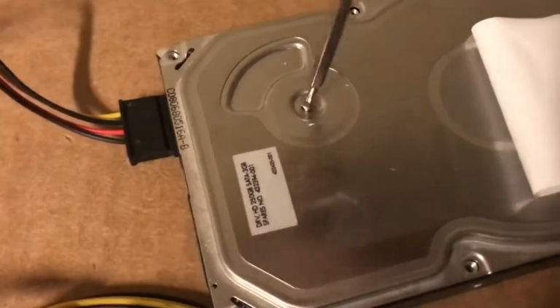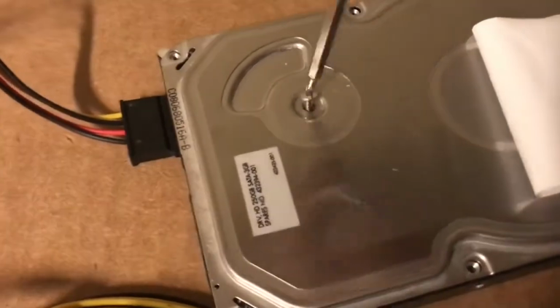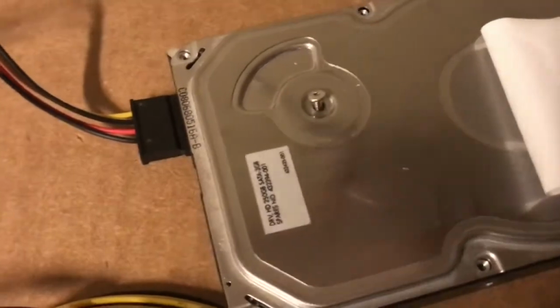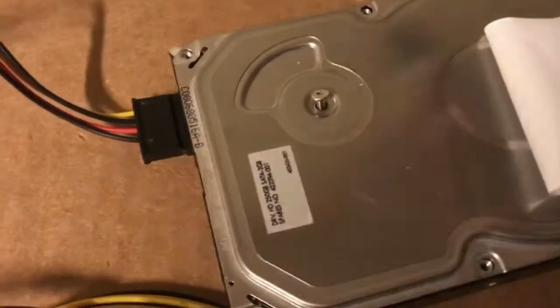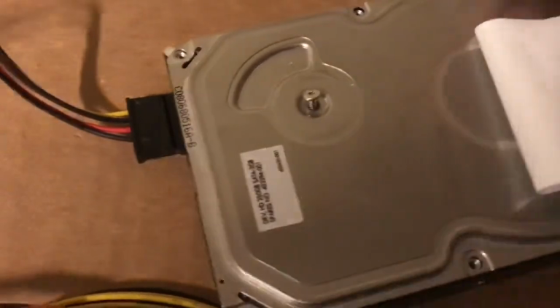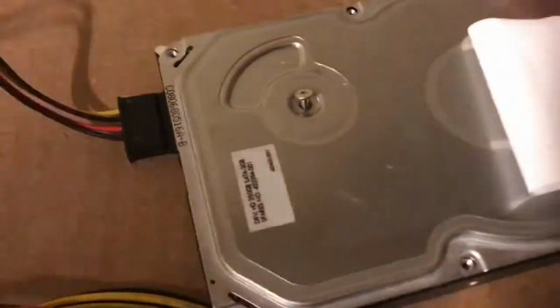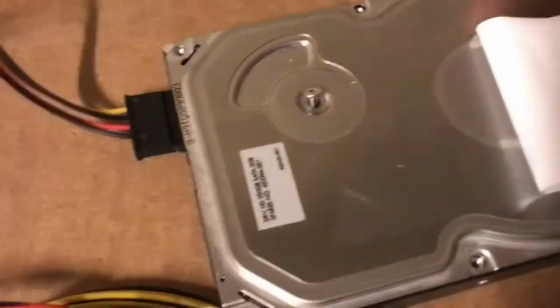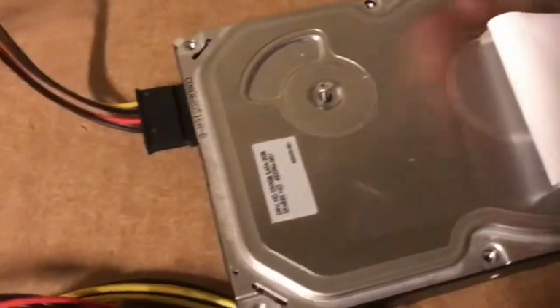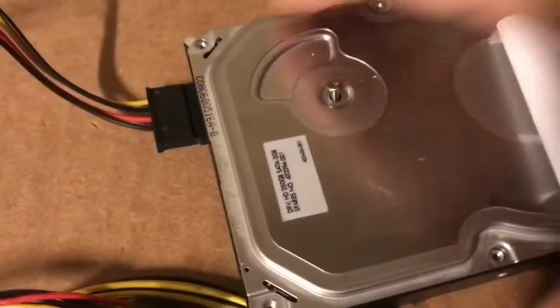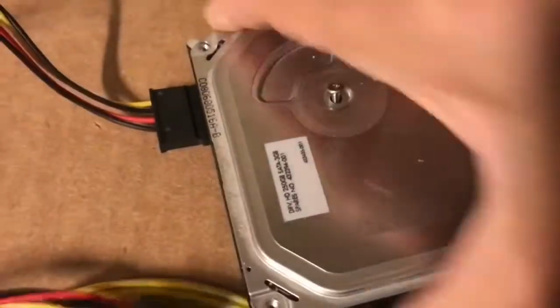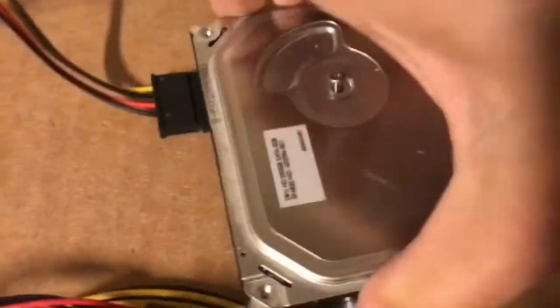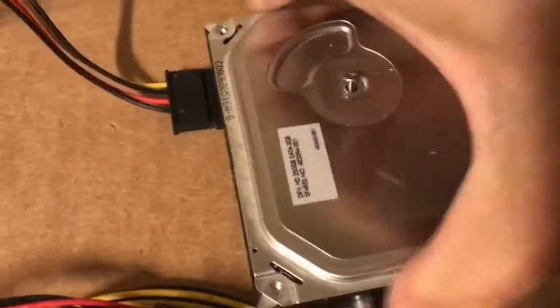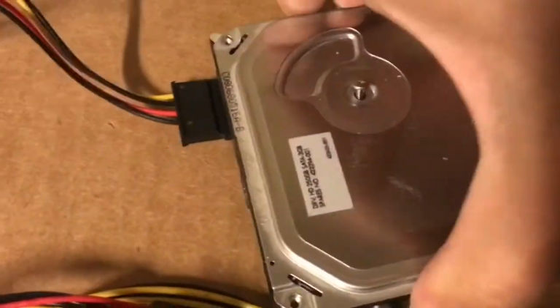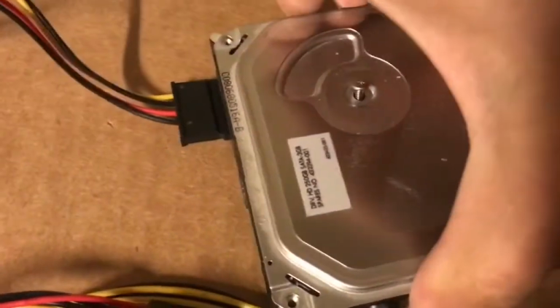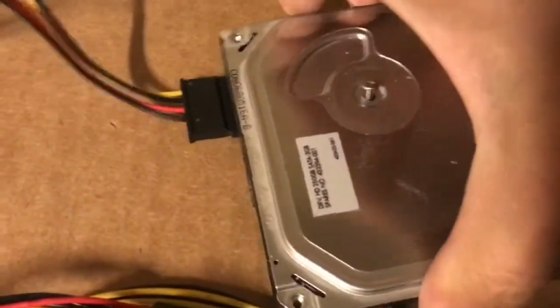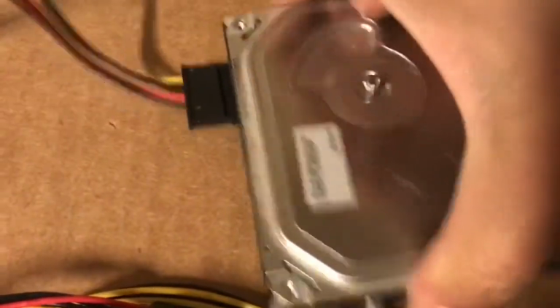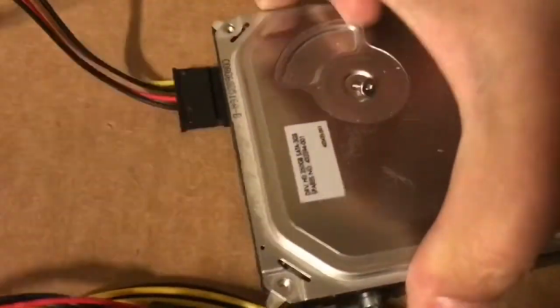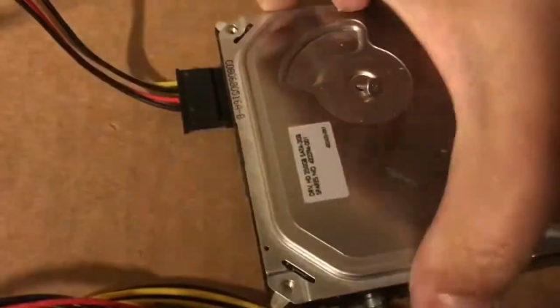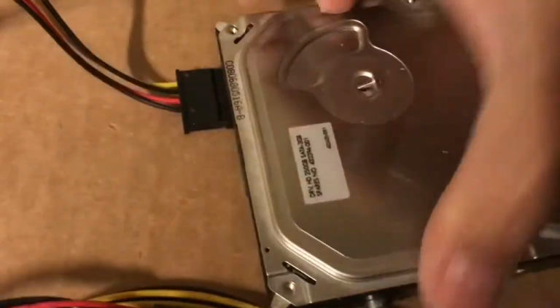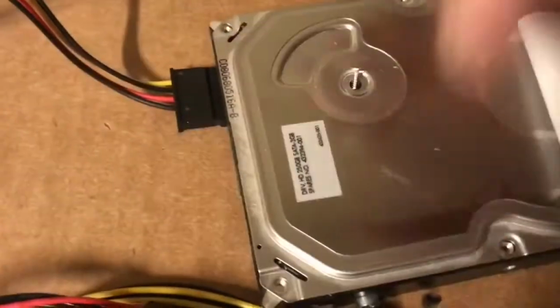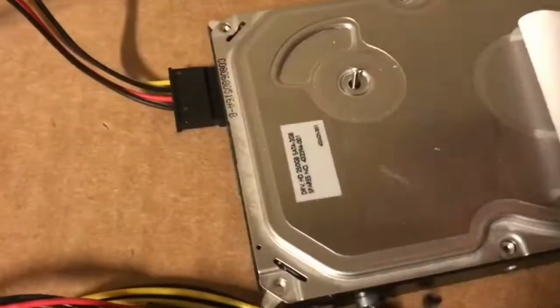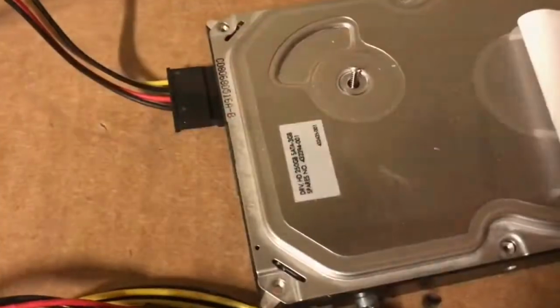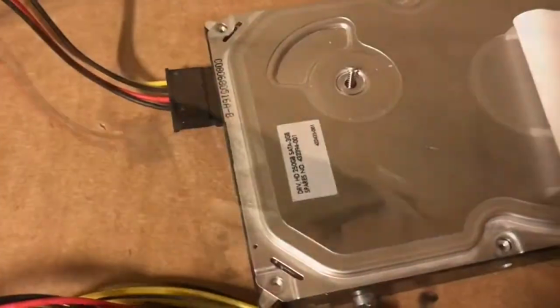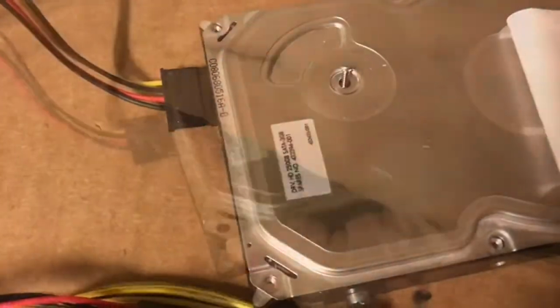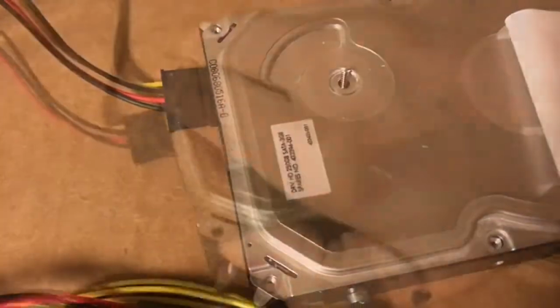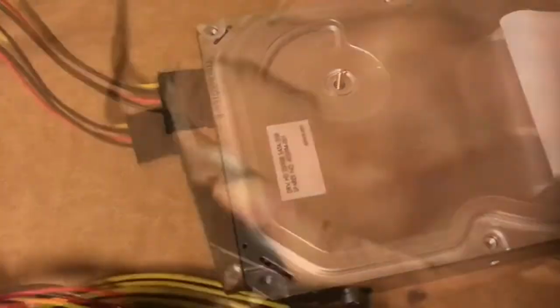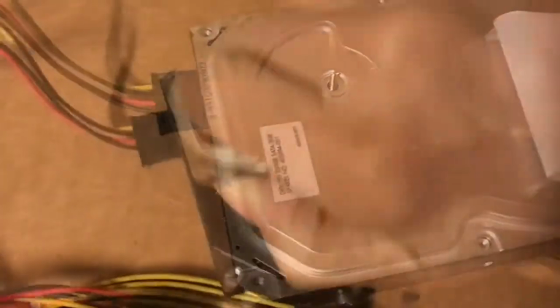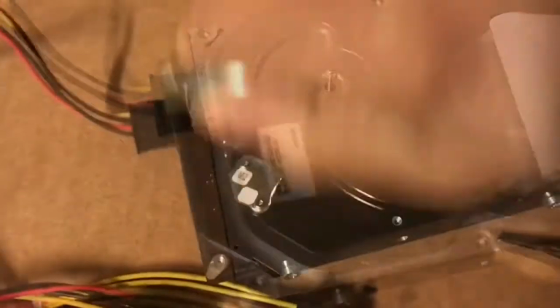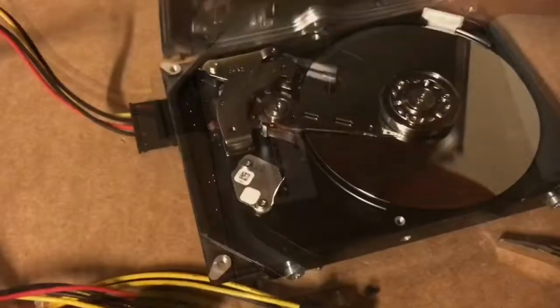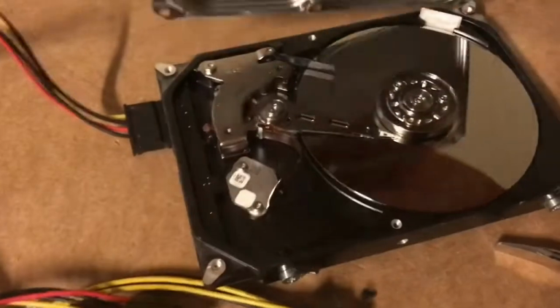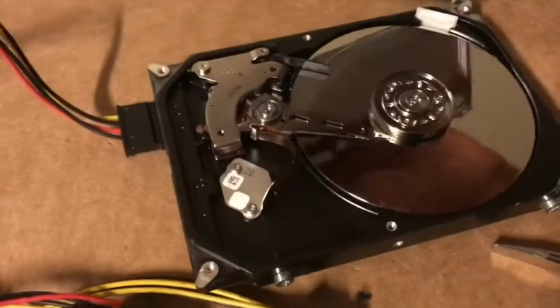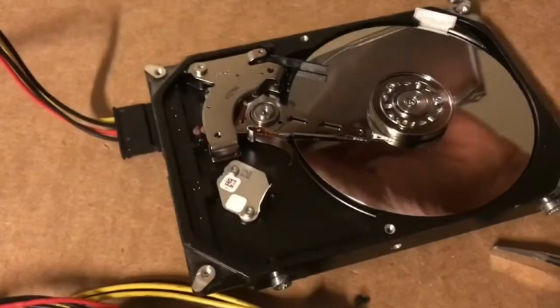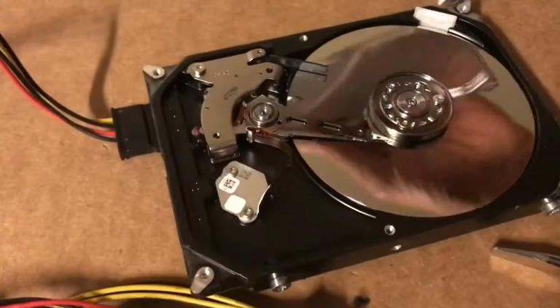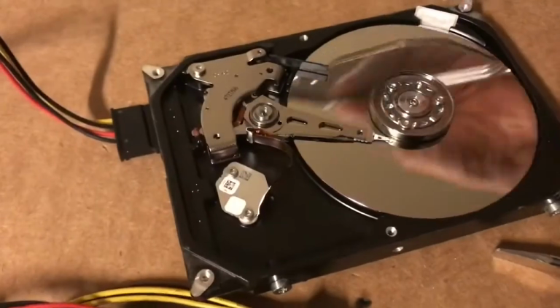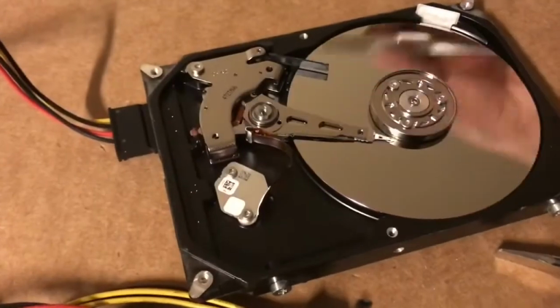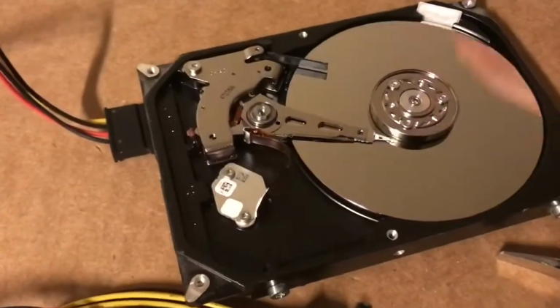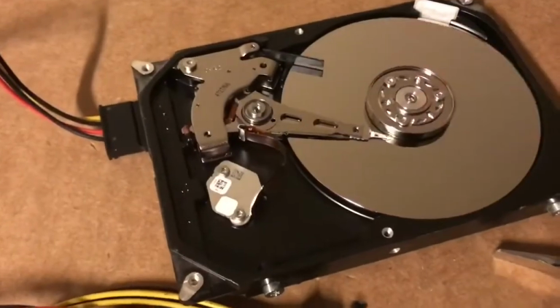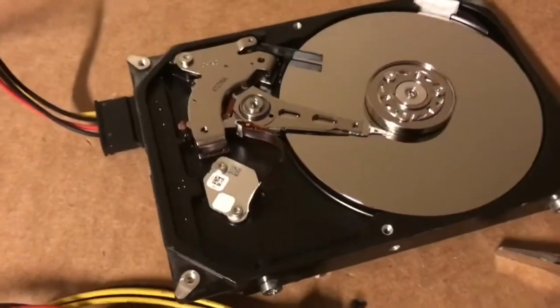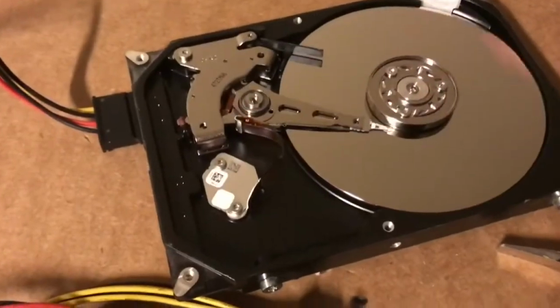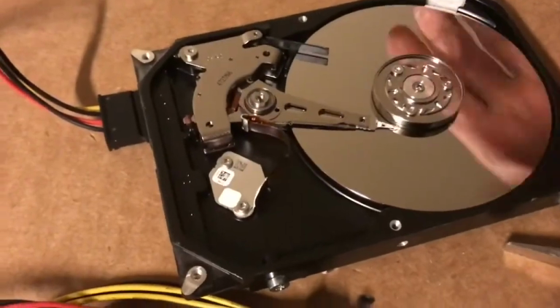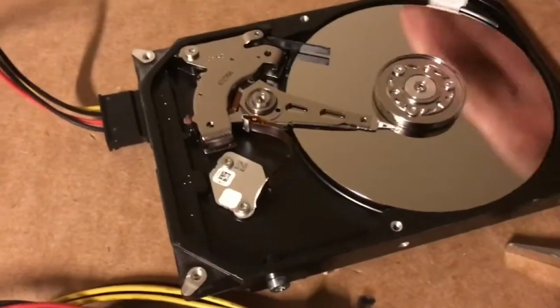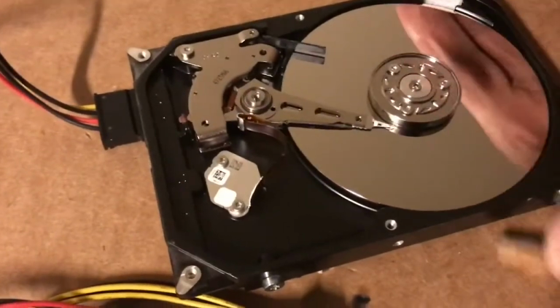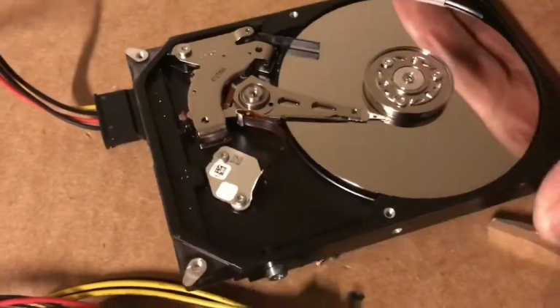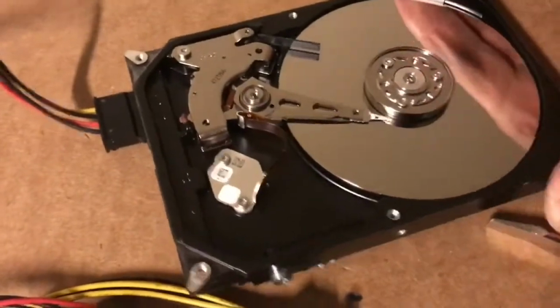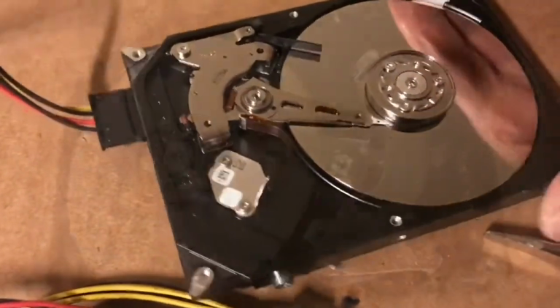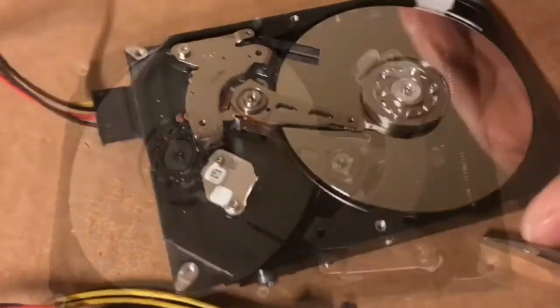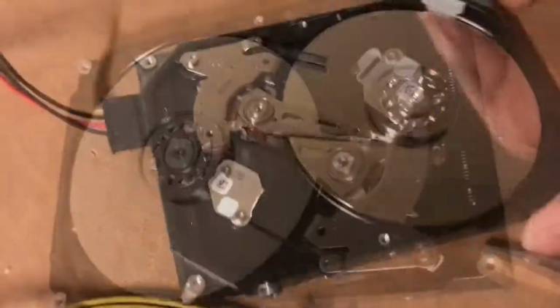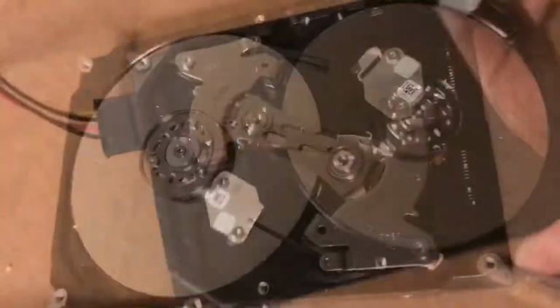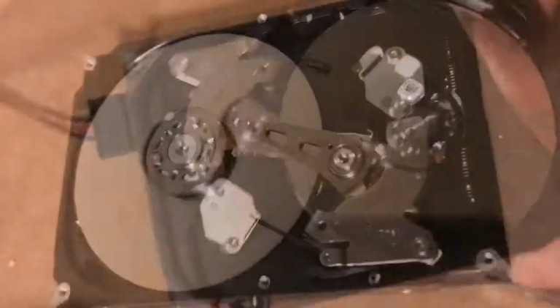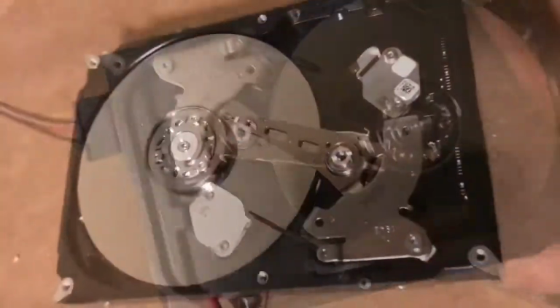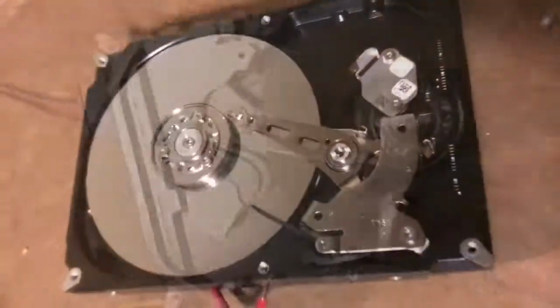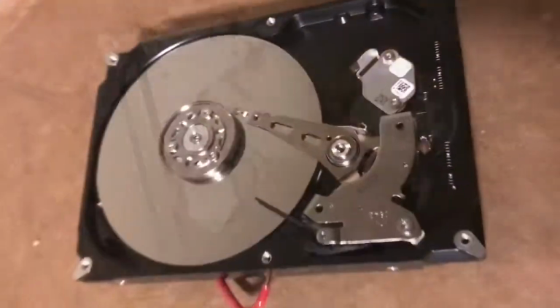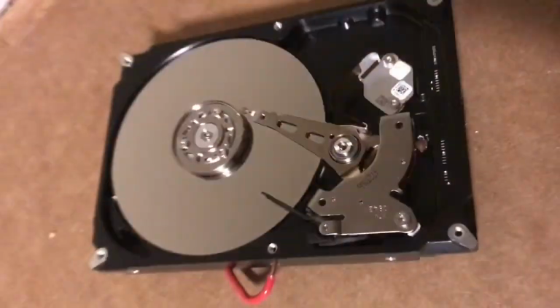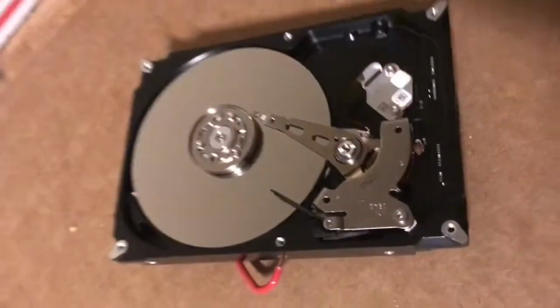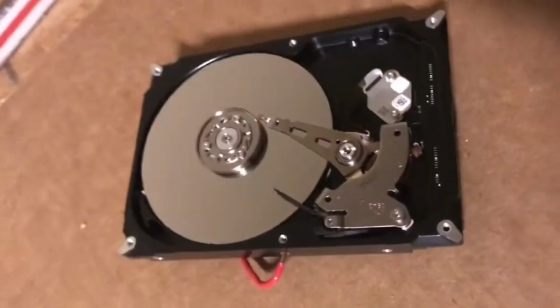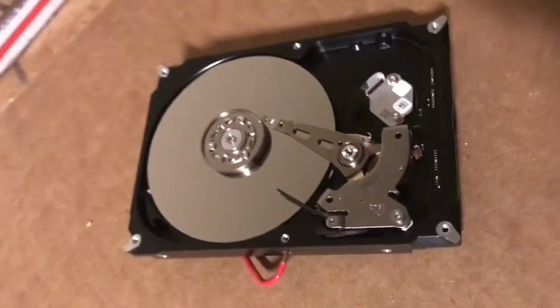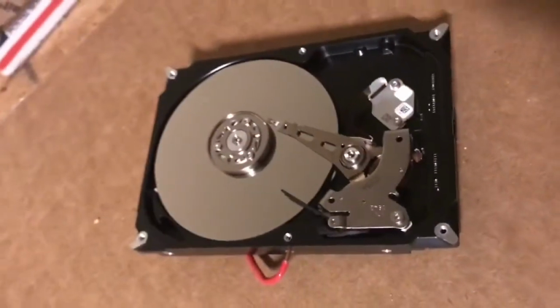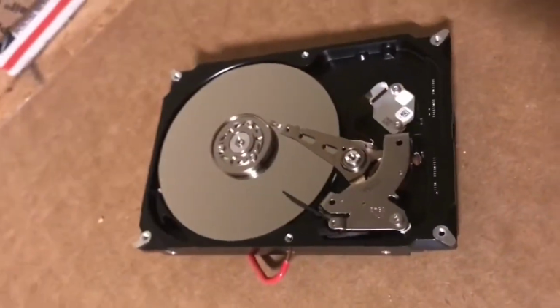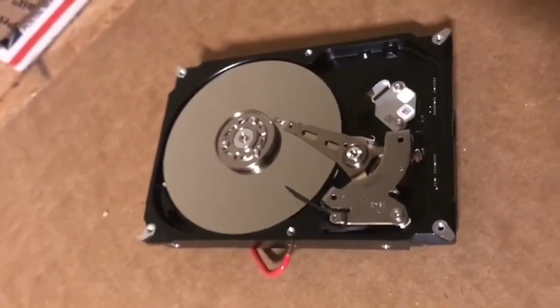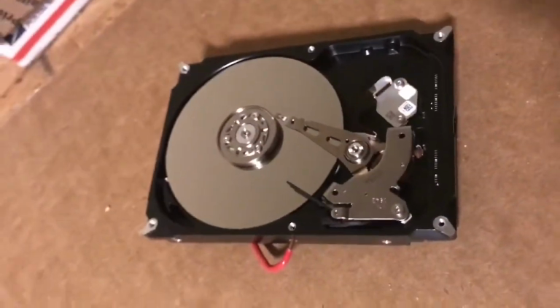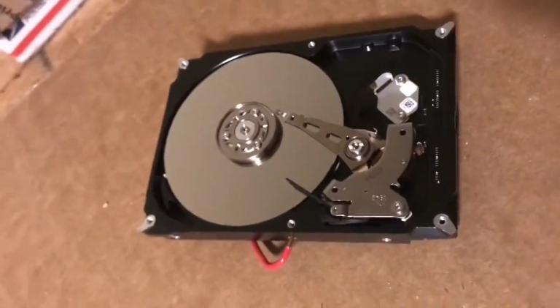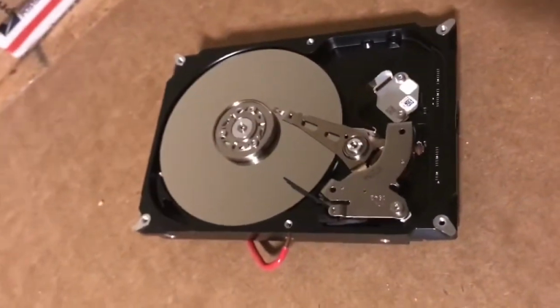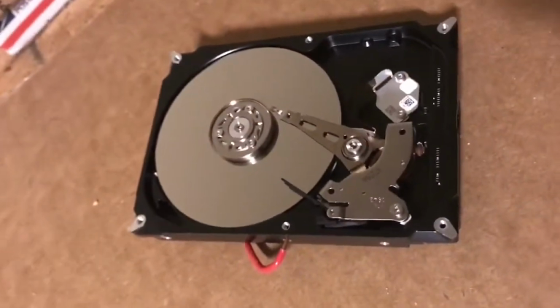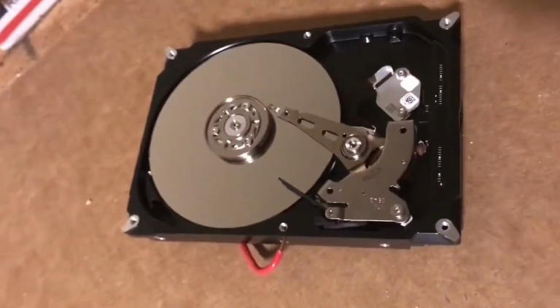There's that last remaining screw right there — get this one out. Now this cover should pop off, and here's your hard drive.